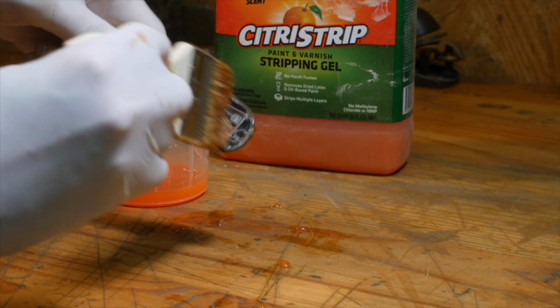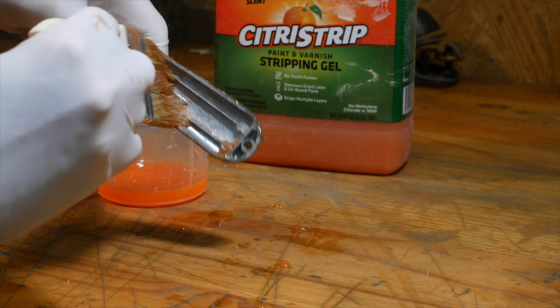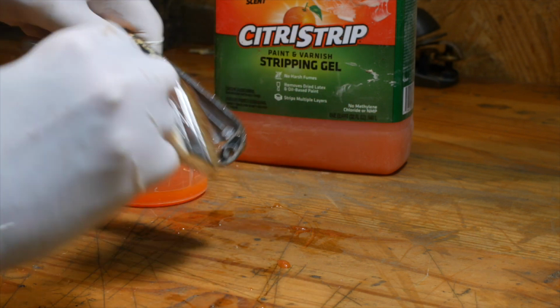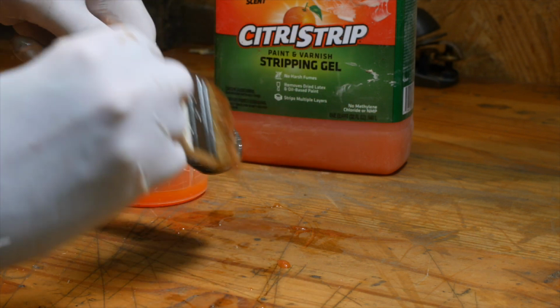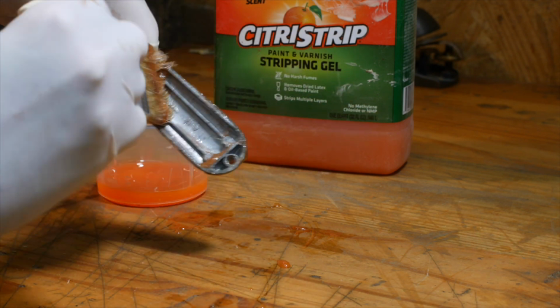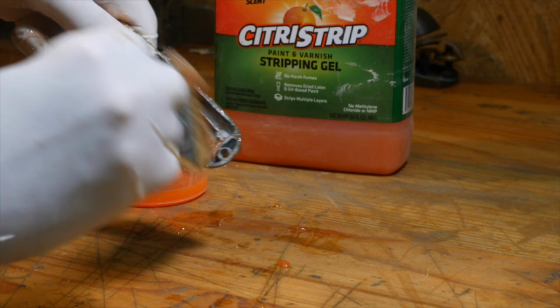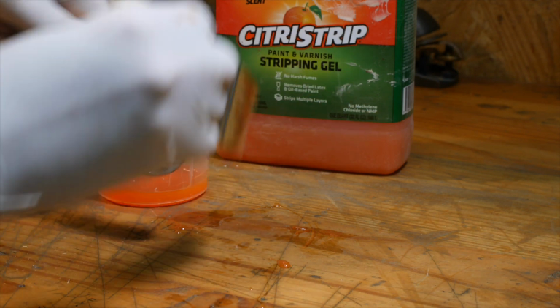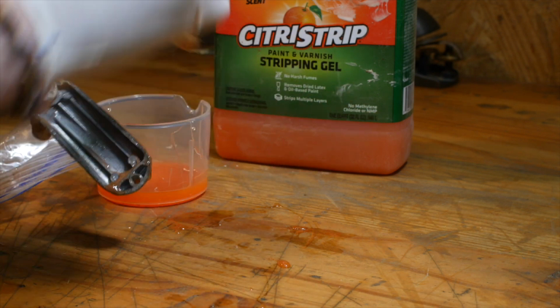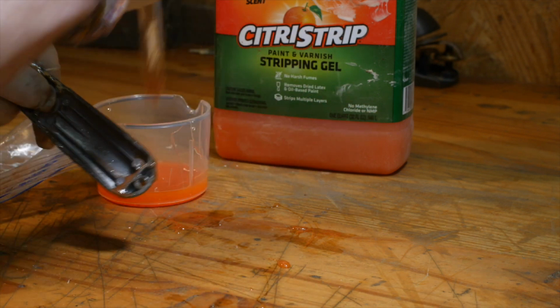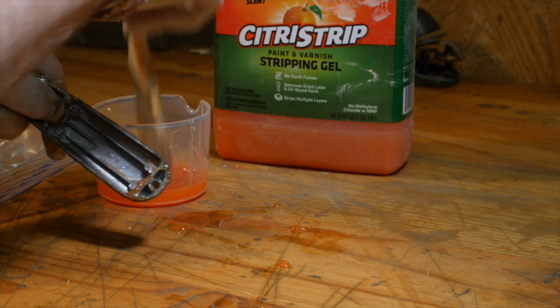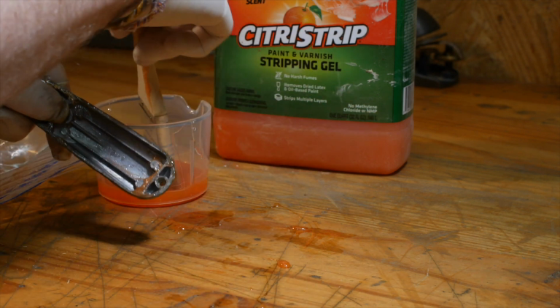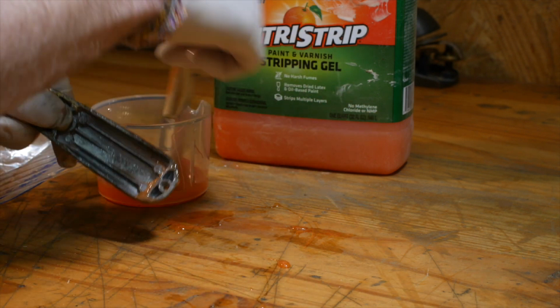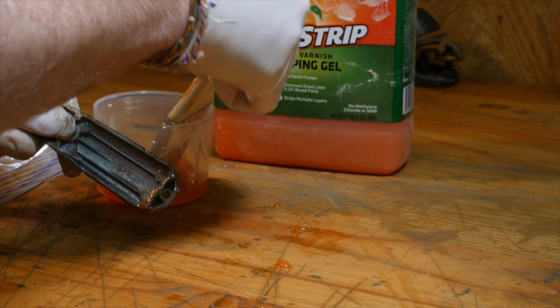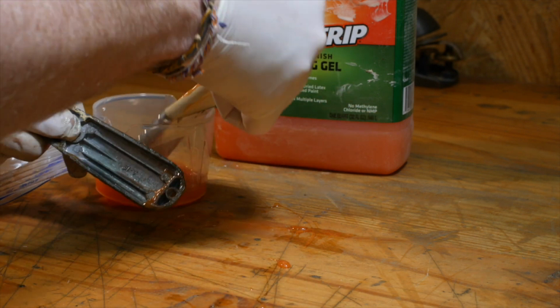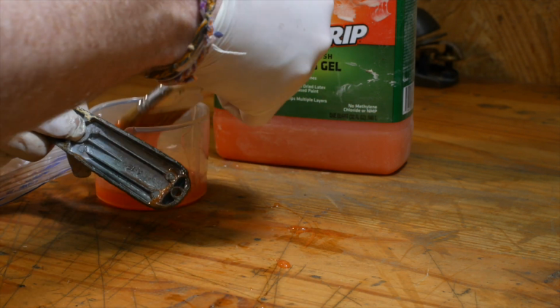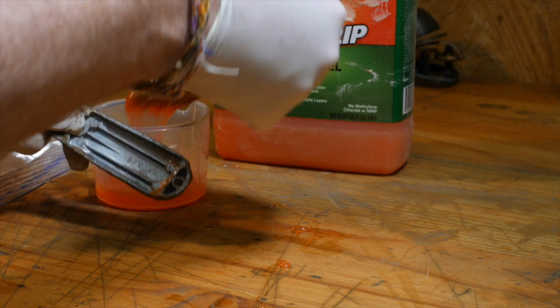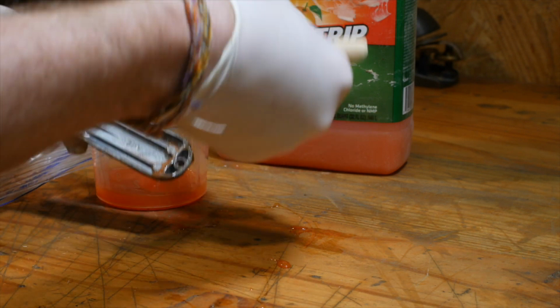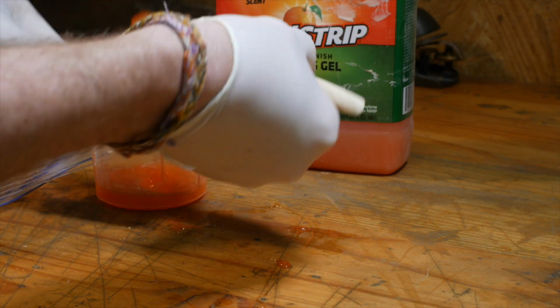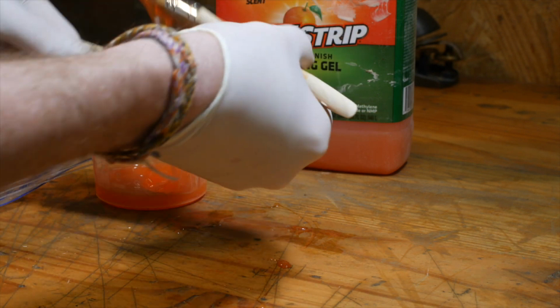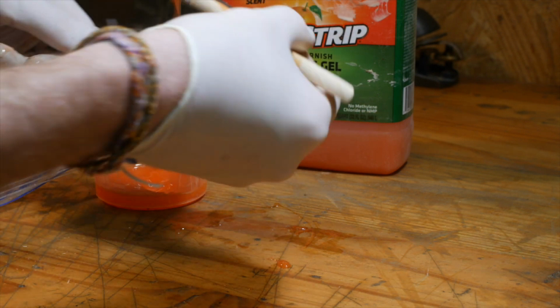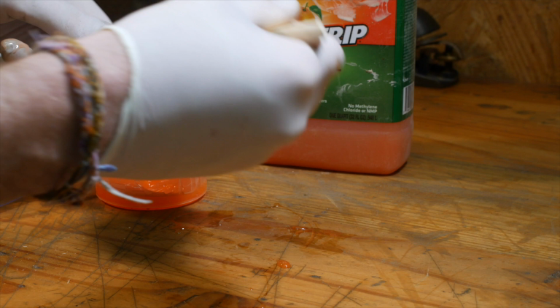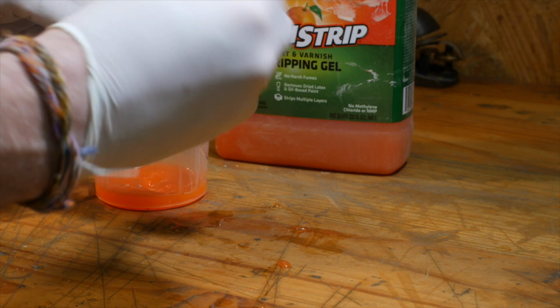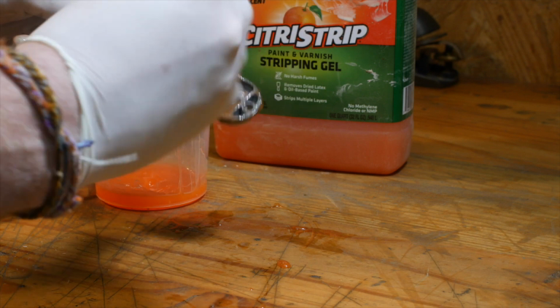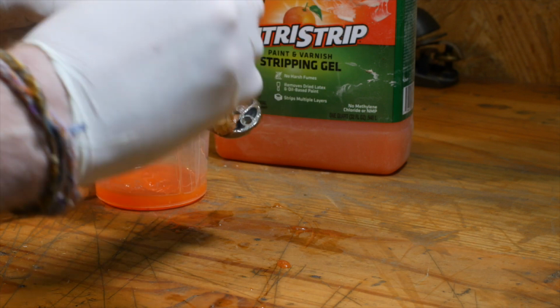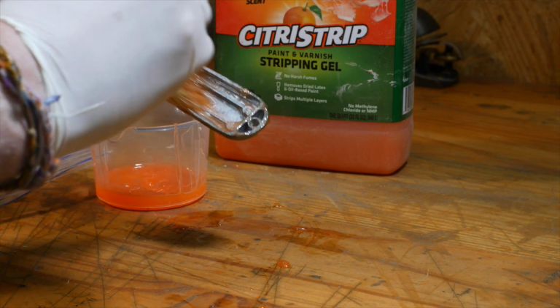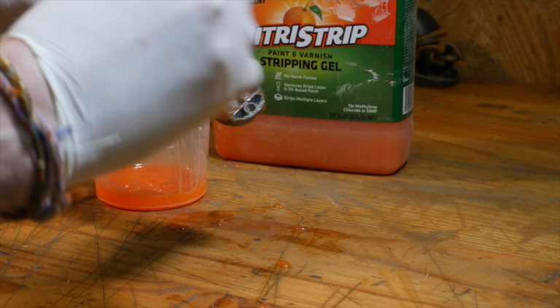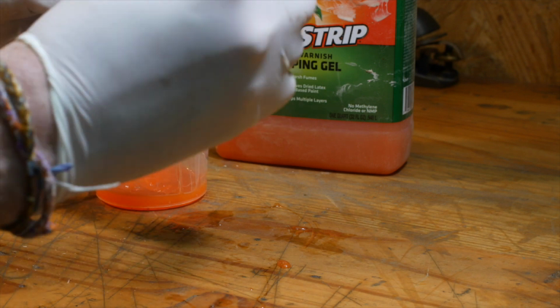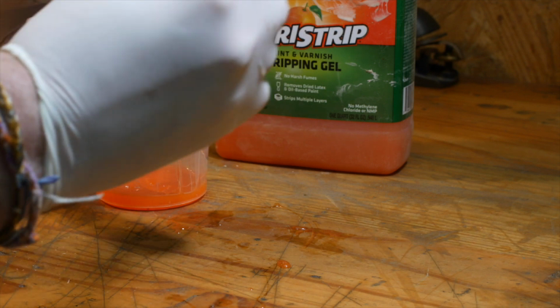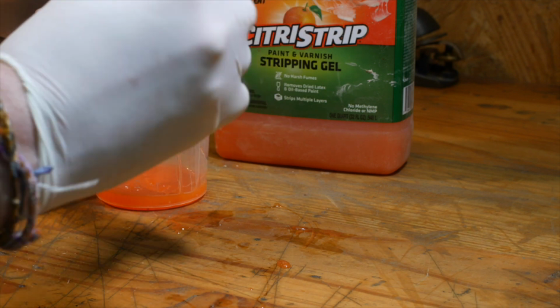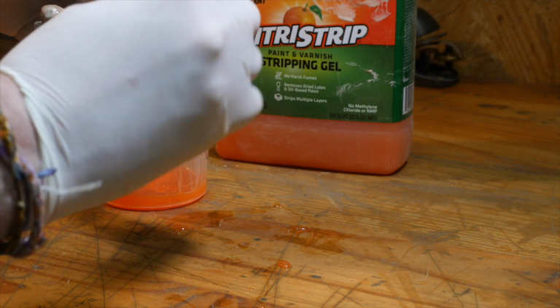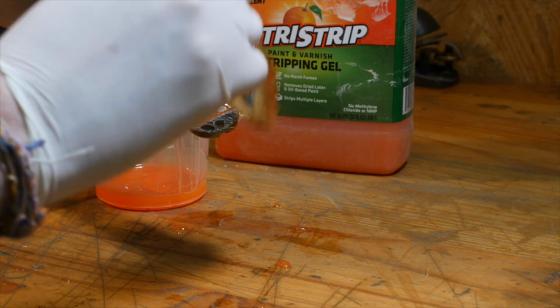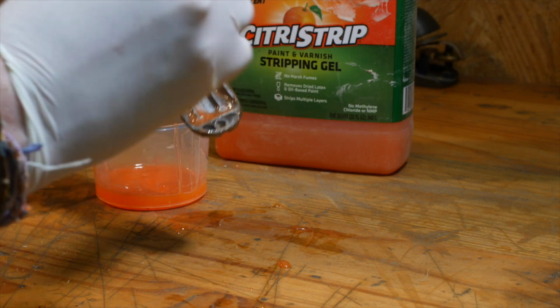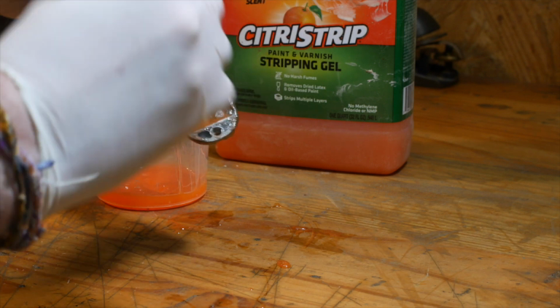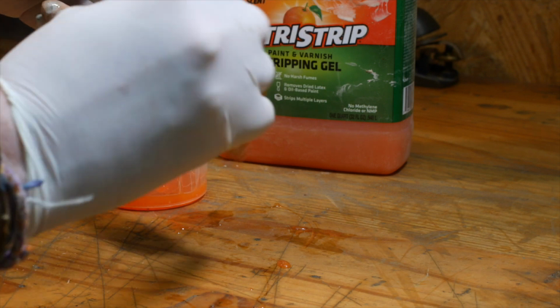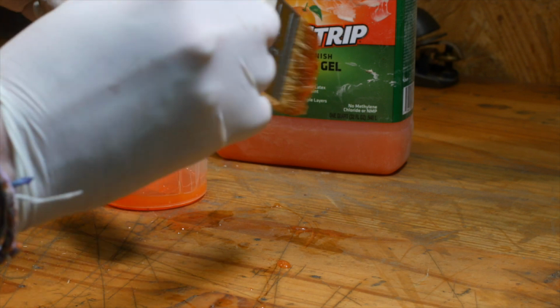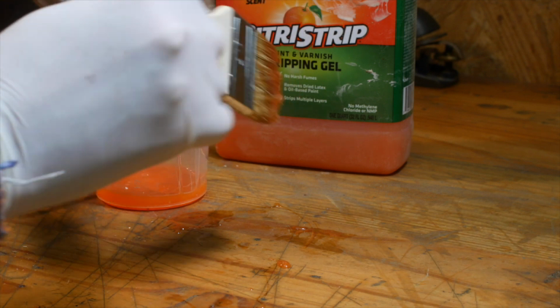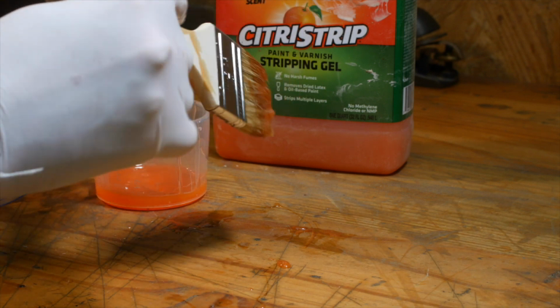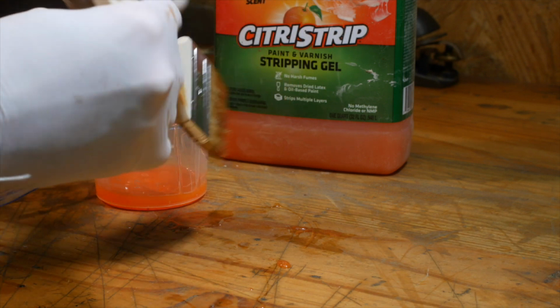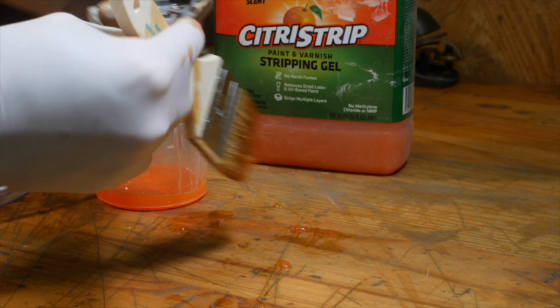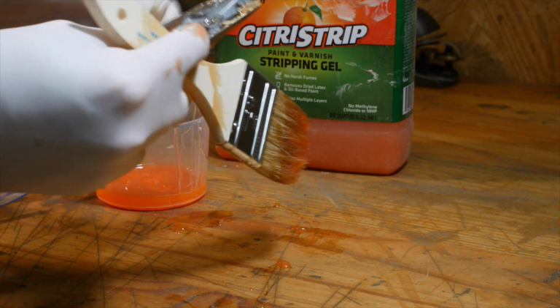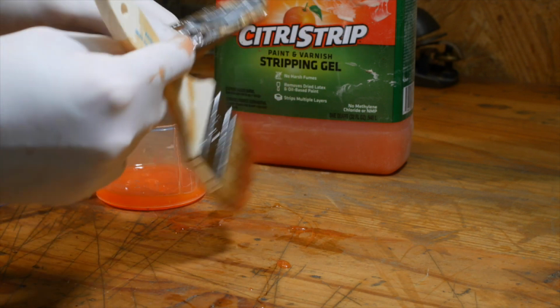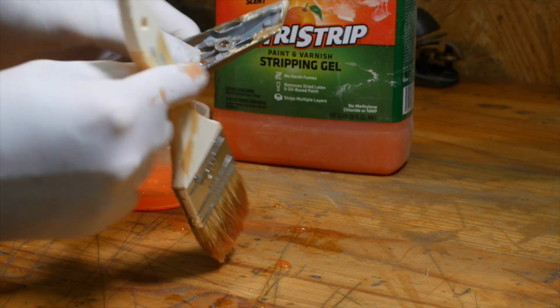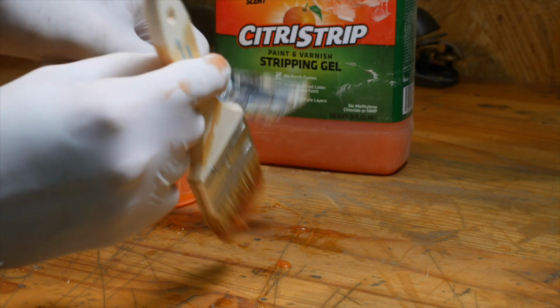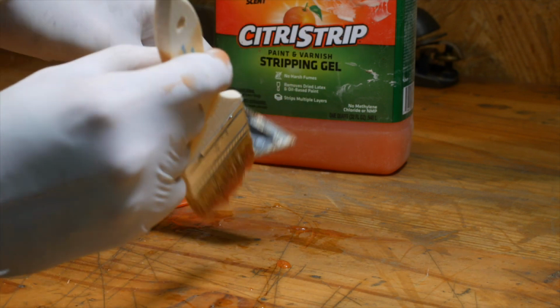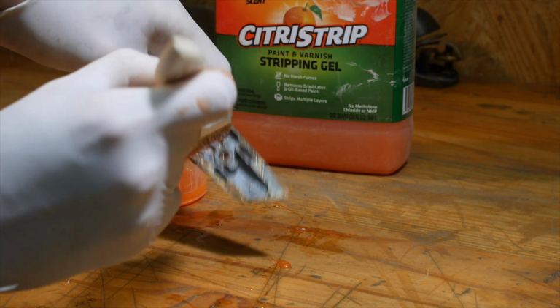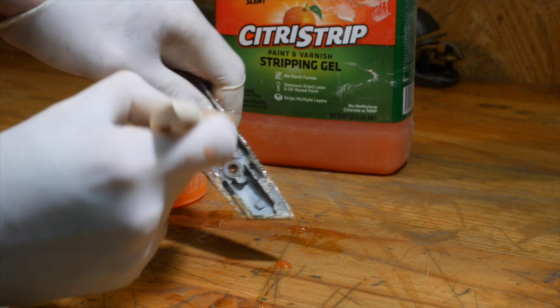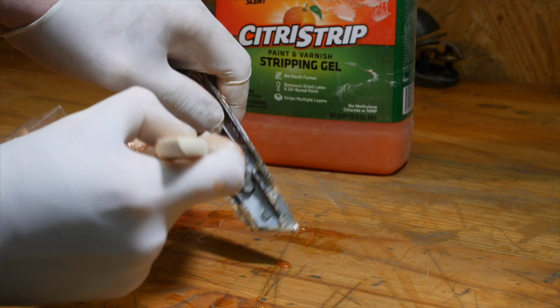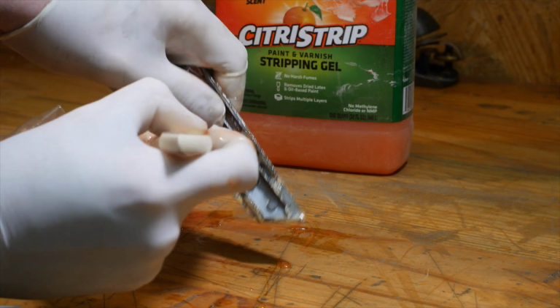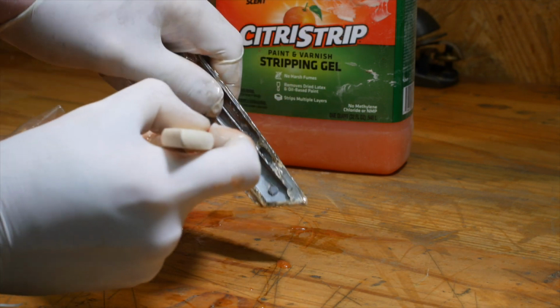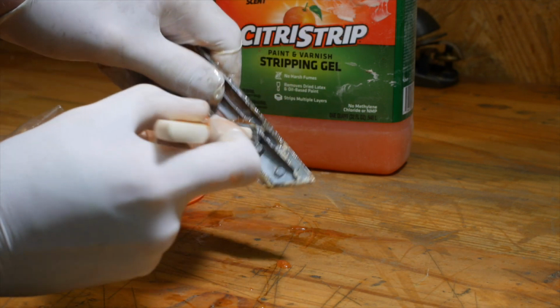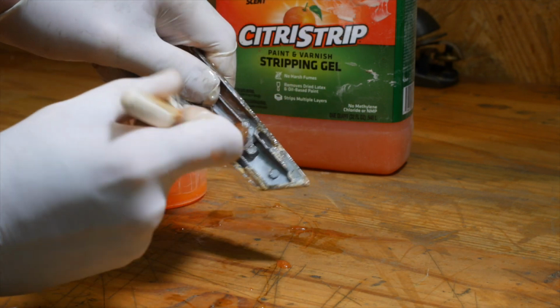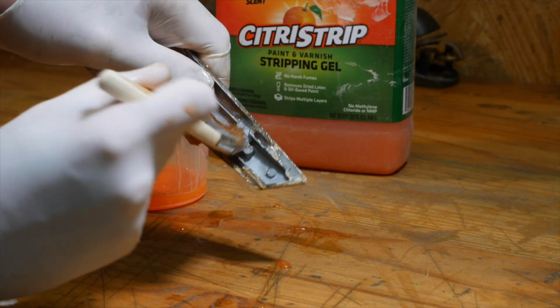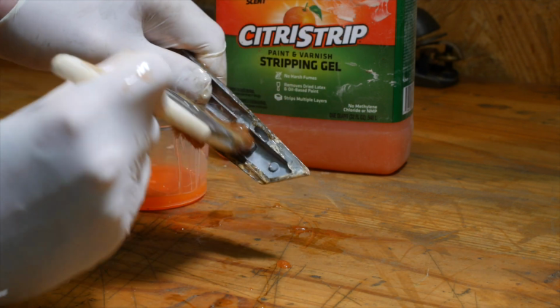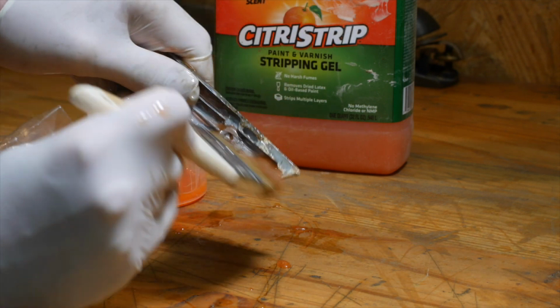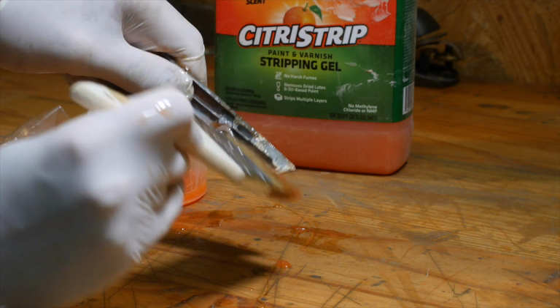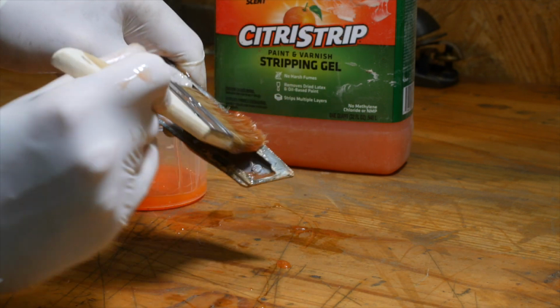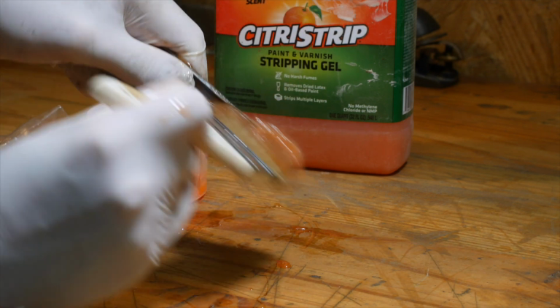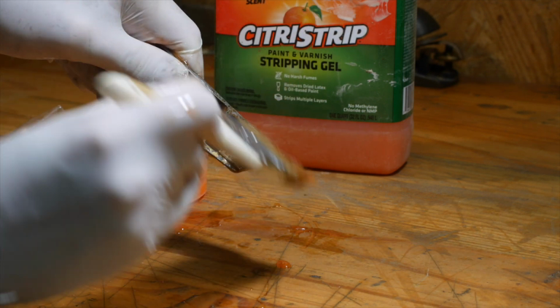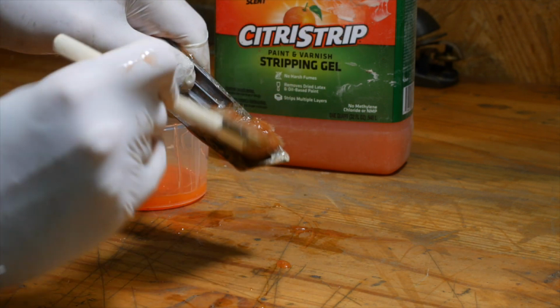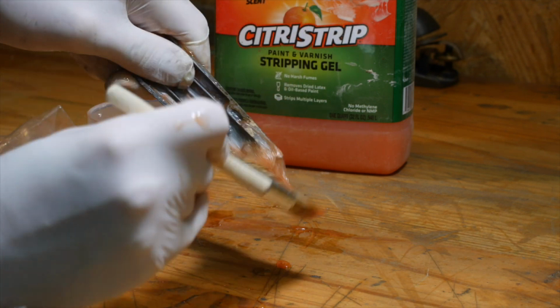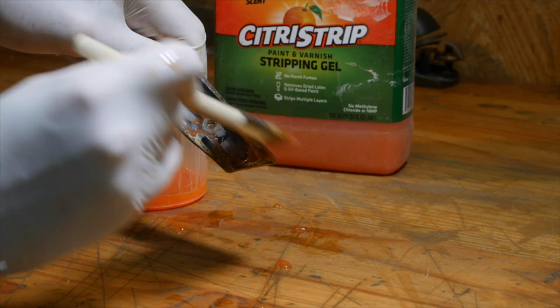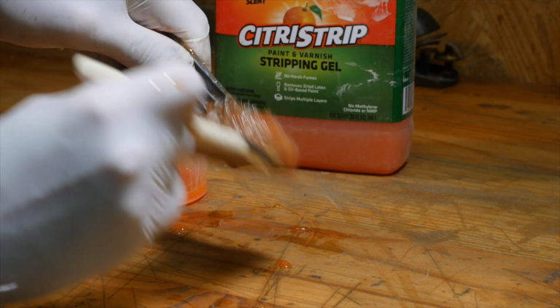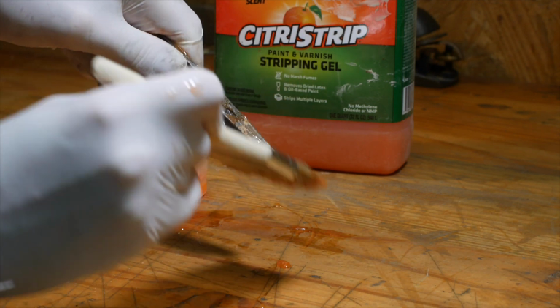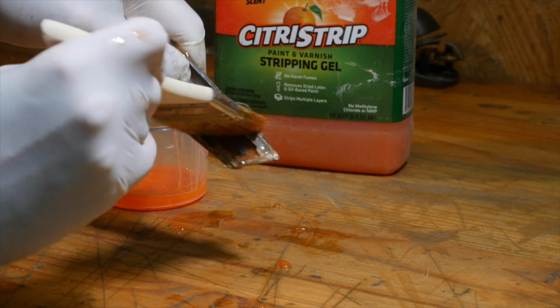But this one was pretty rough — glued together with paint. It's a utility knife. It was used and abused and I just kind of wanted to experiment with it.